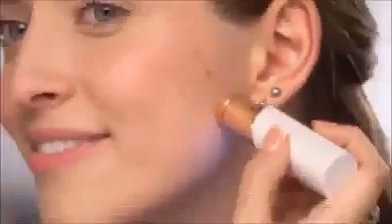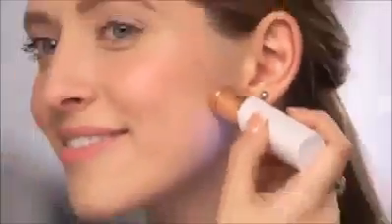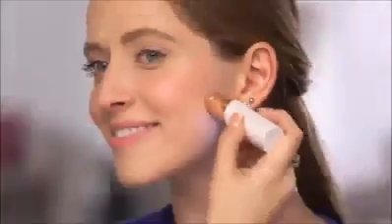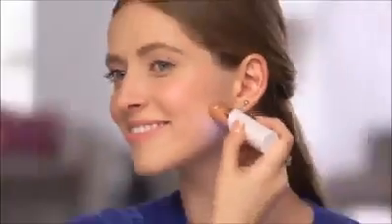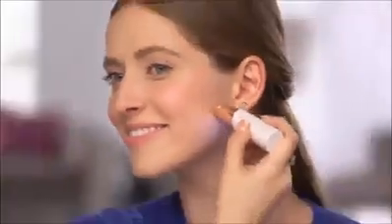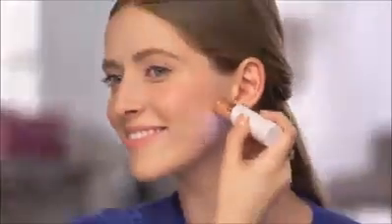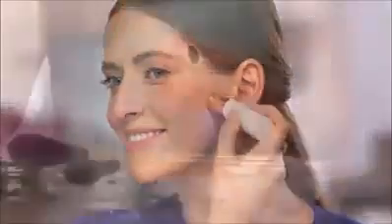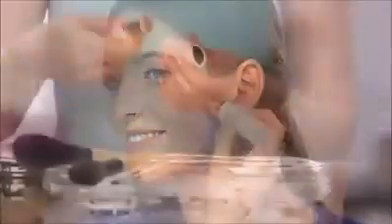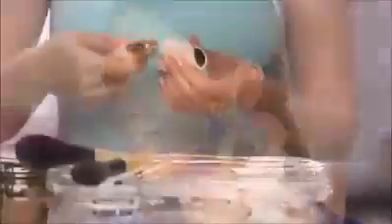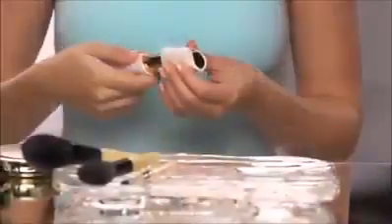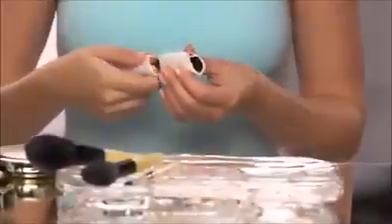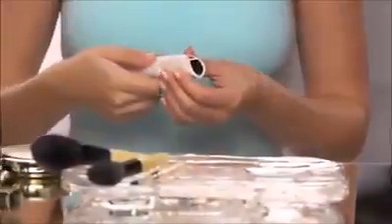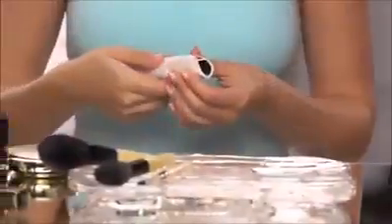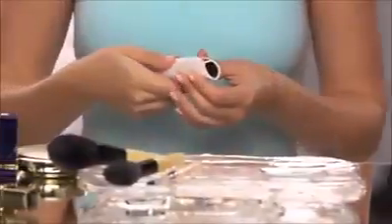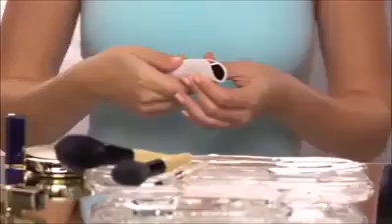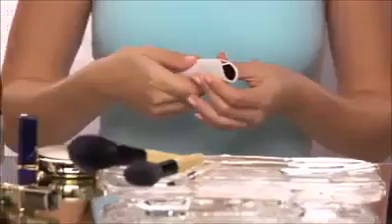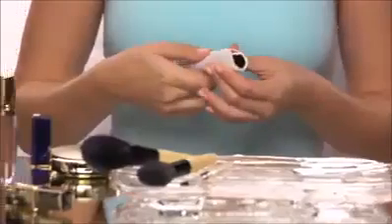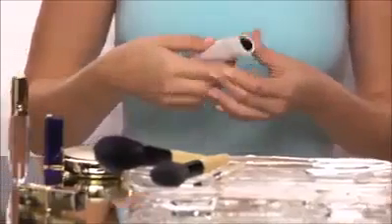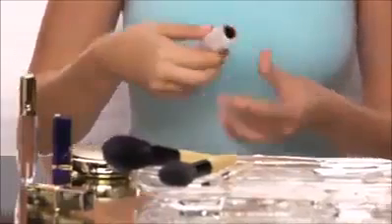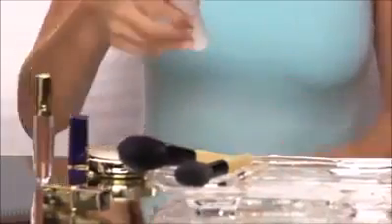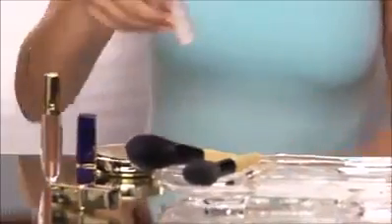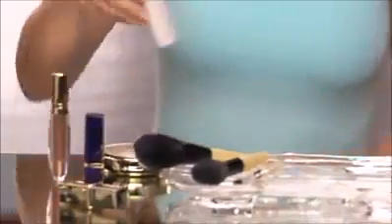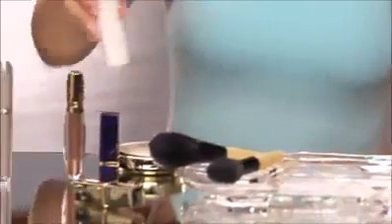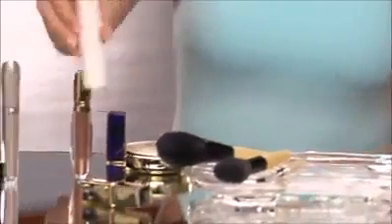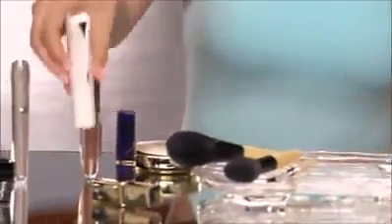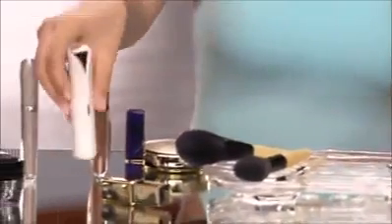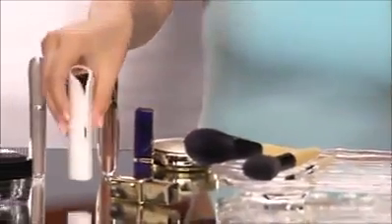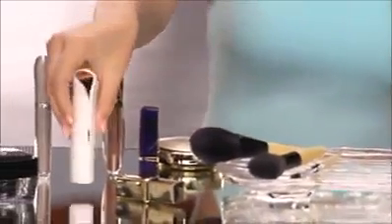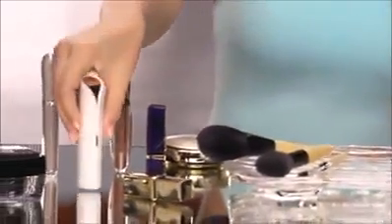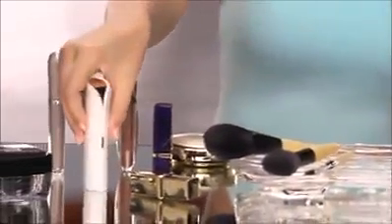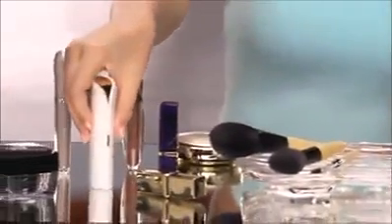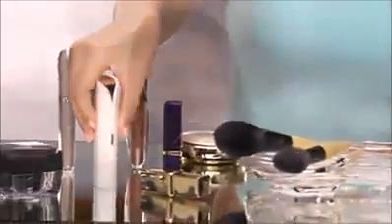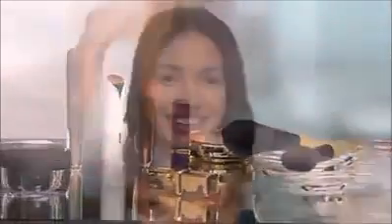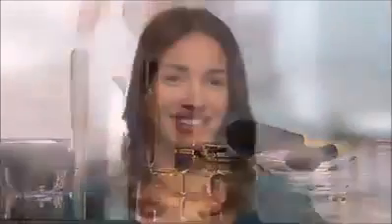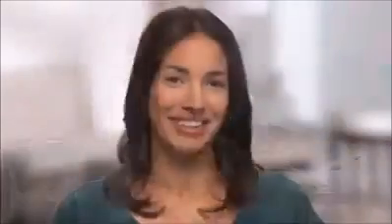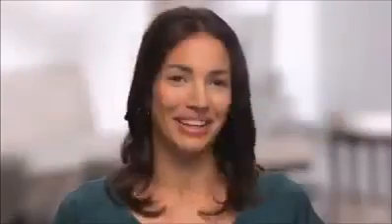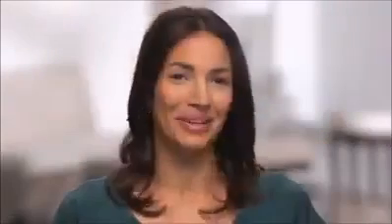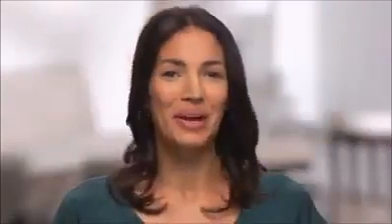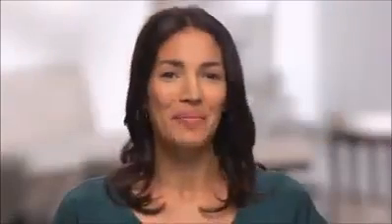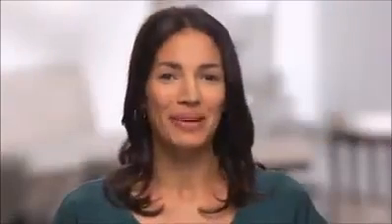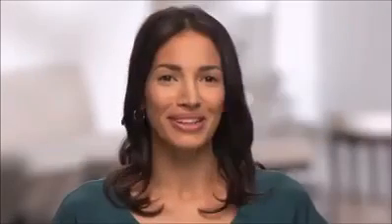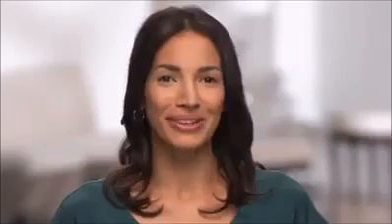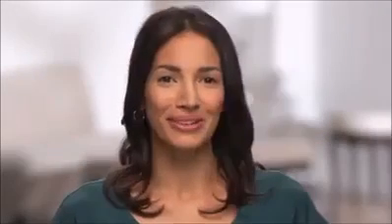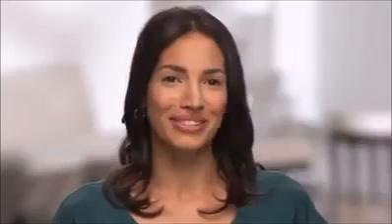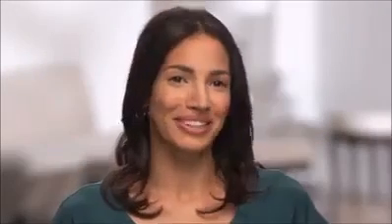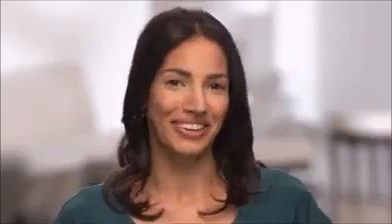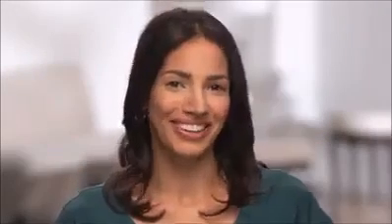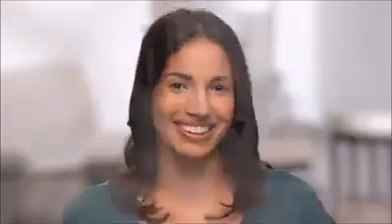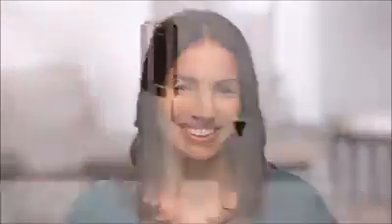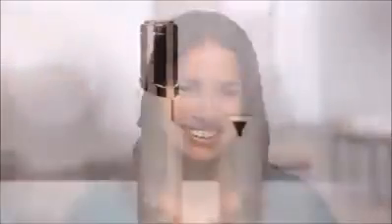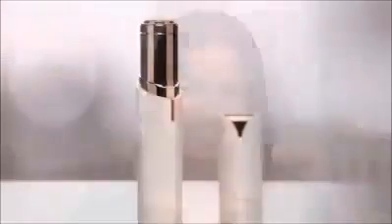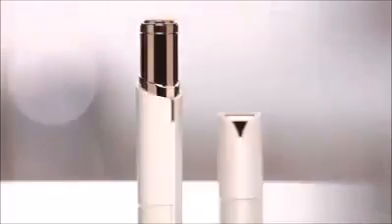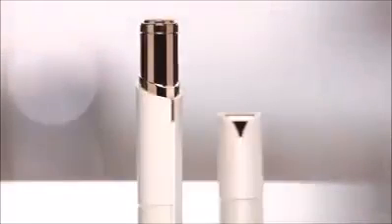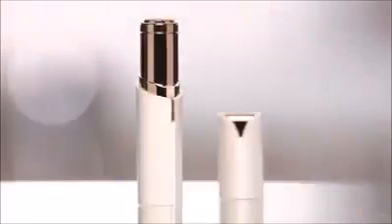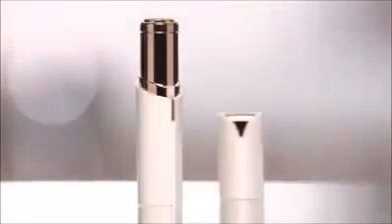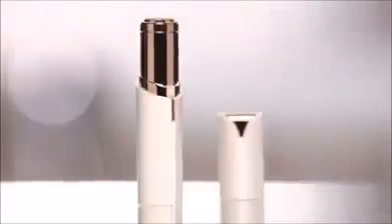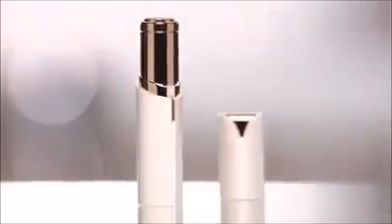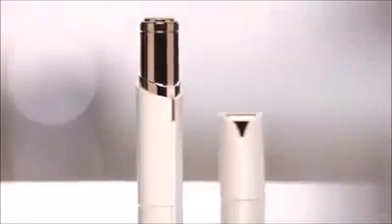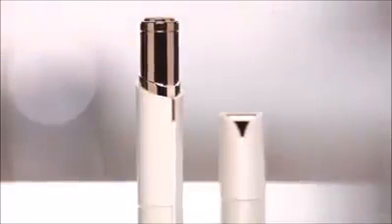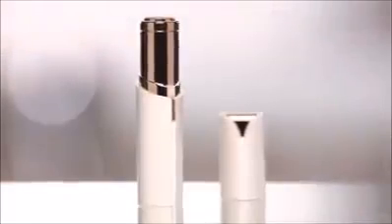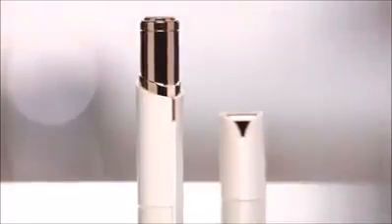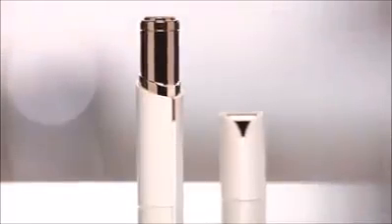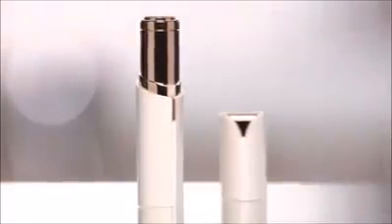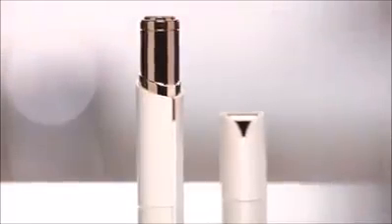Flawless, it's the other lipstick you won't want to be without. It's like my little secret. Order your Flawless today.